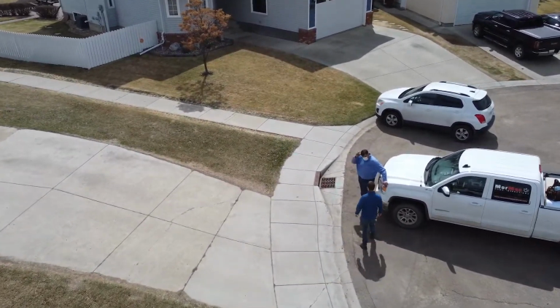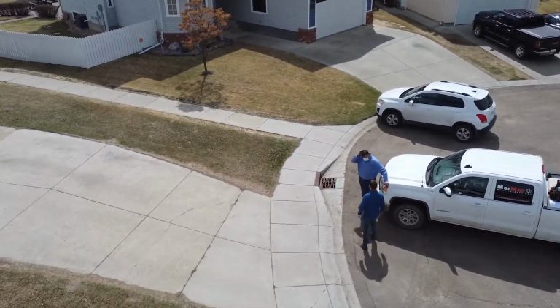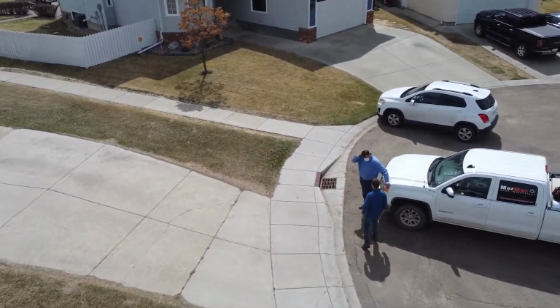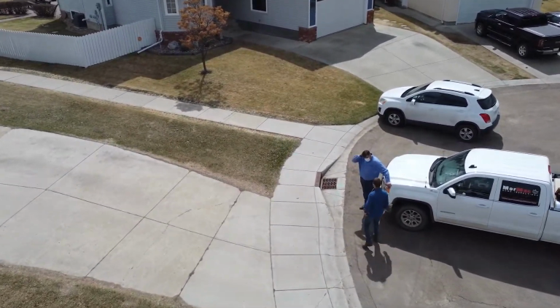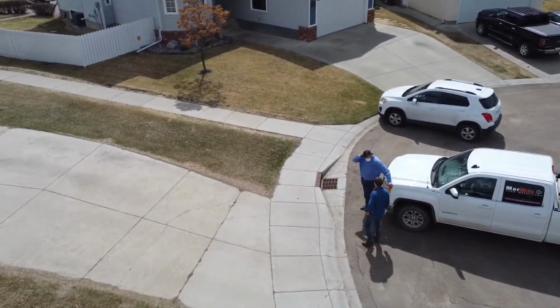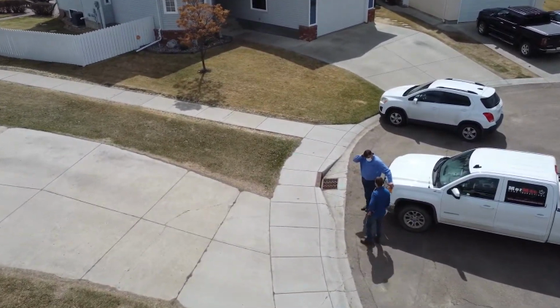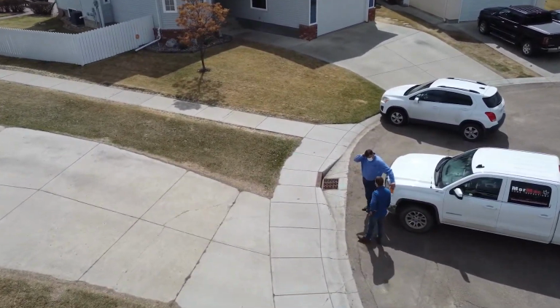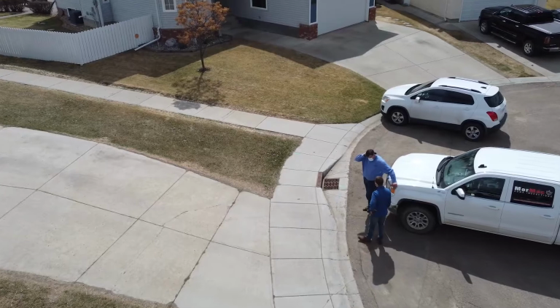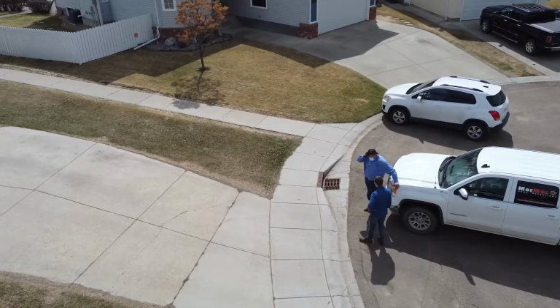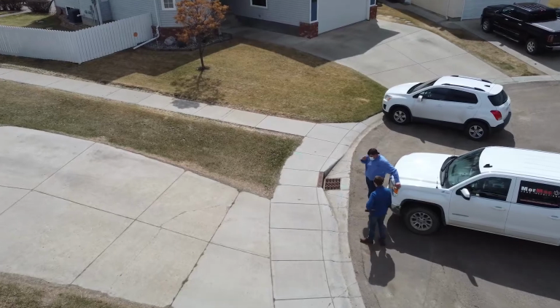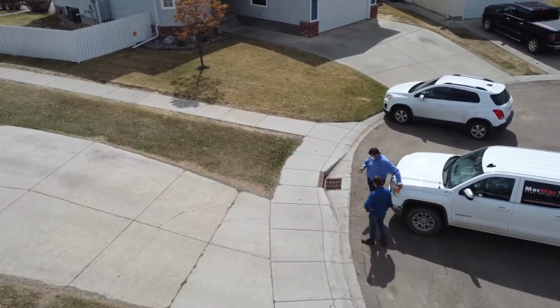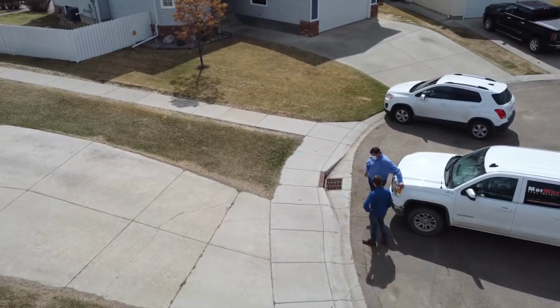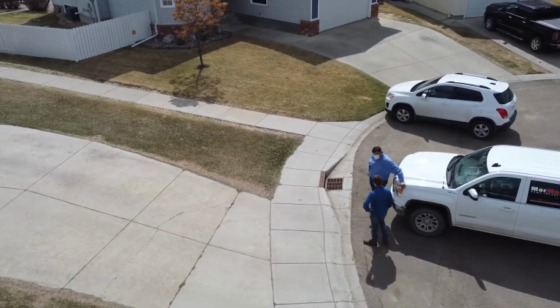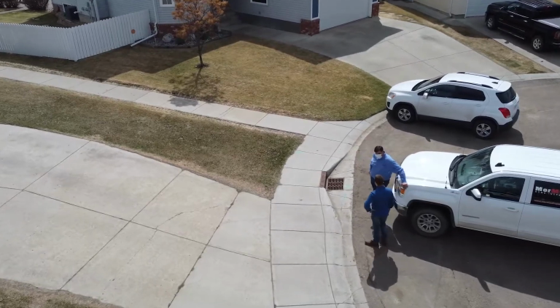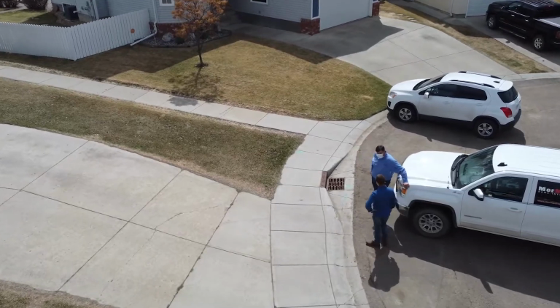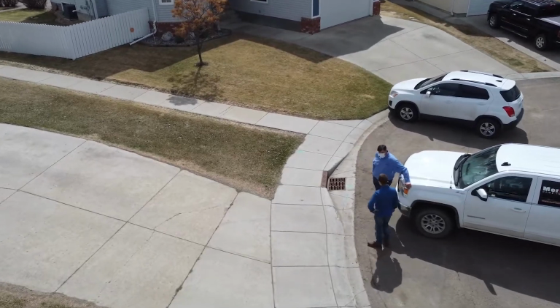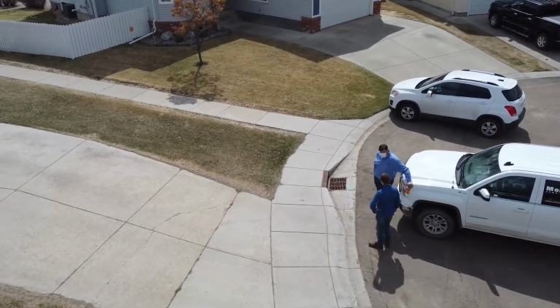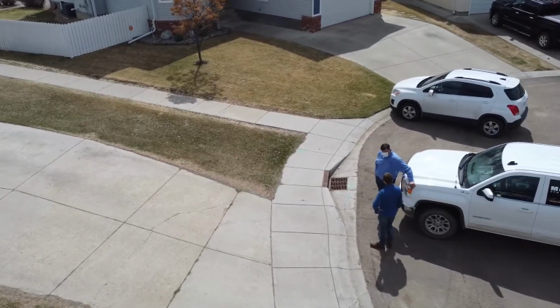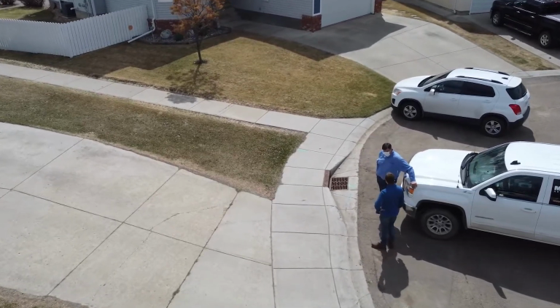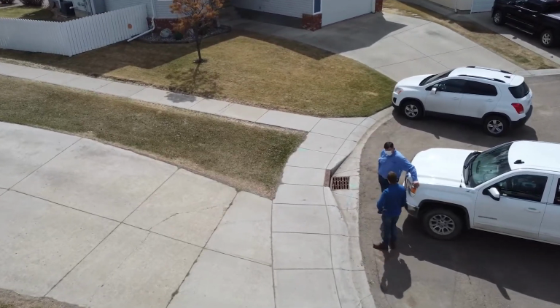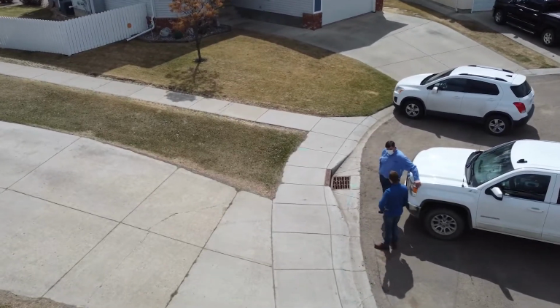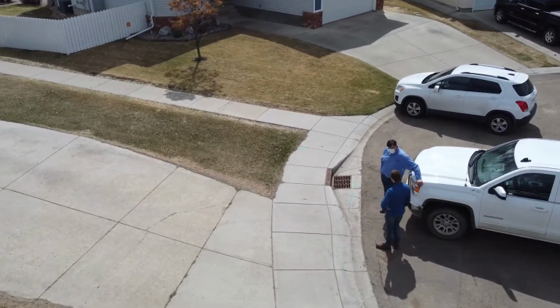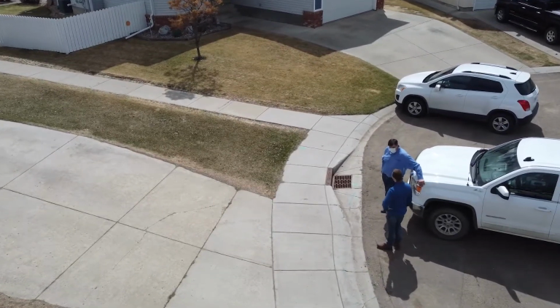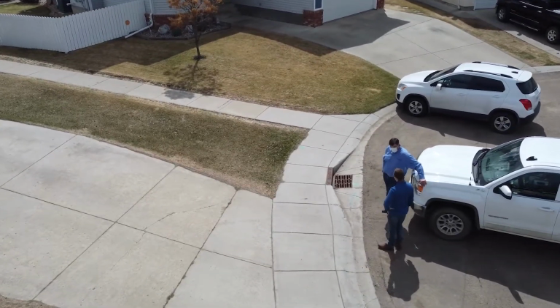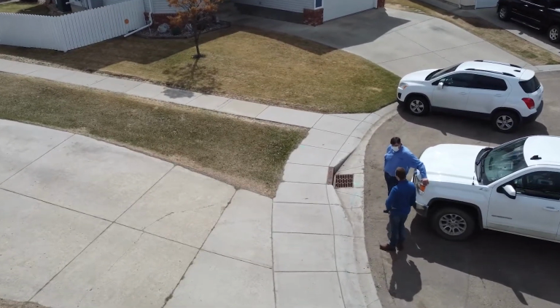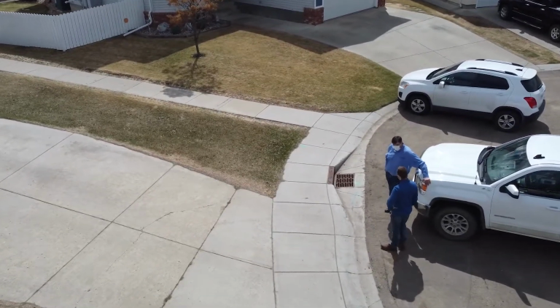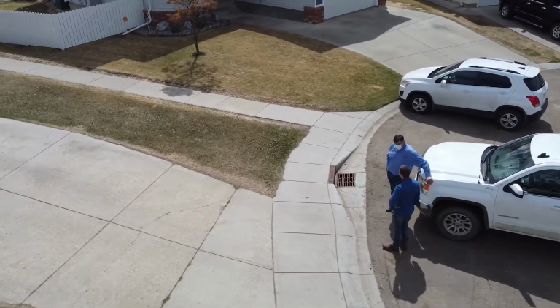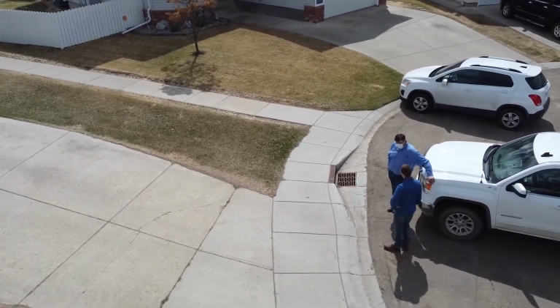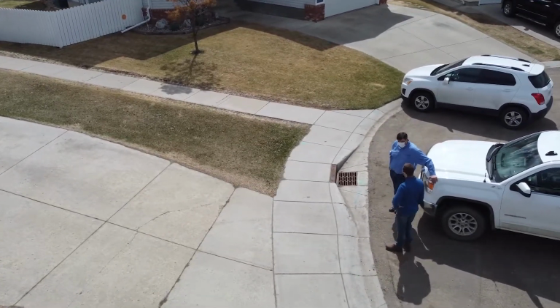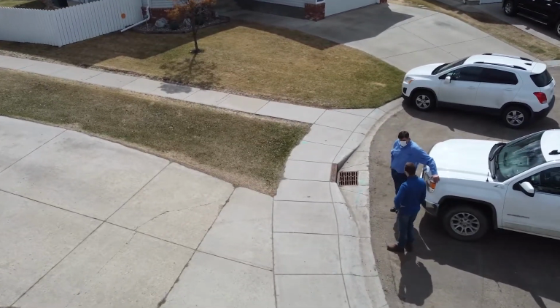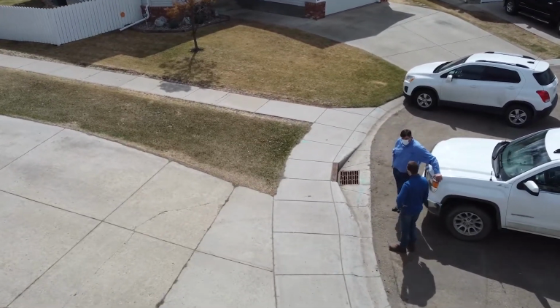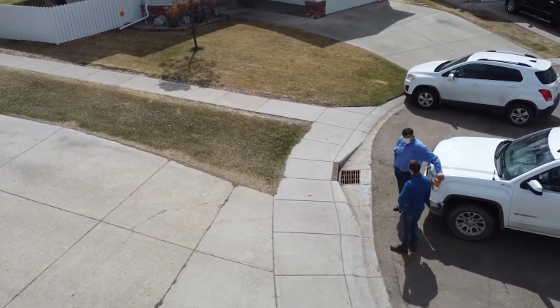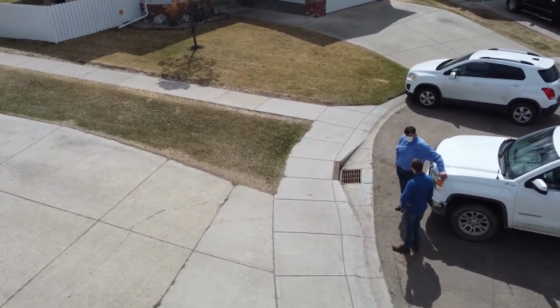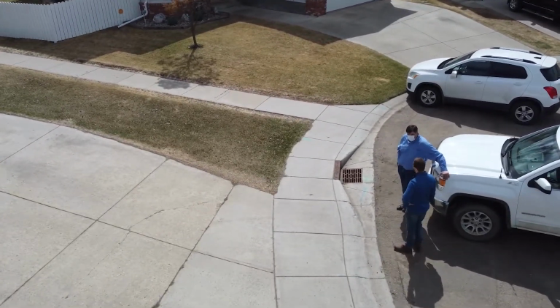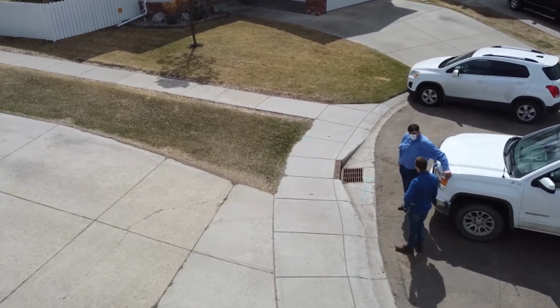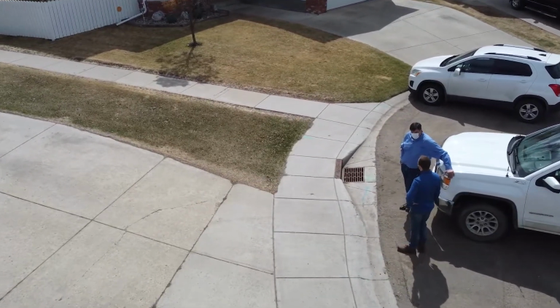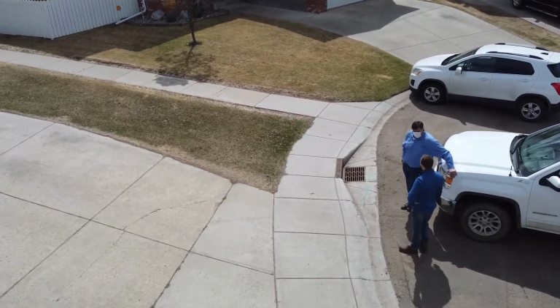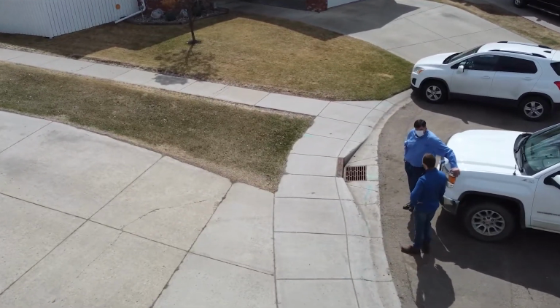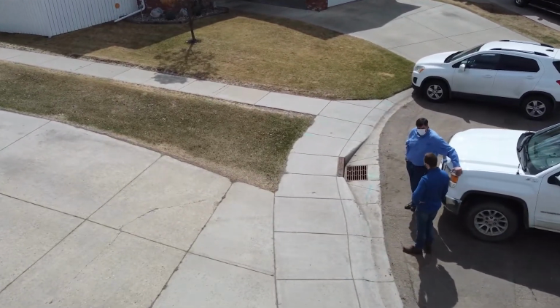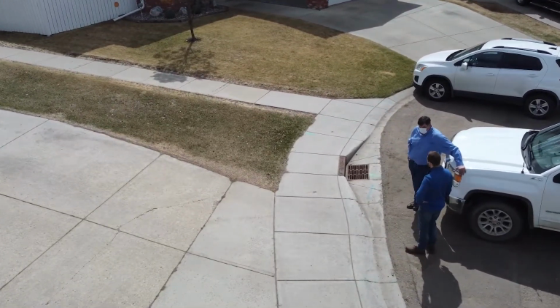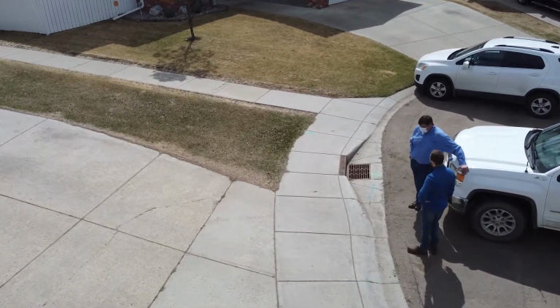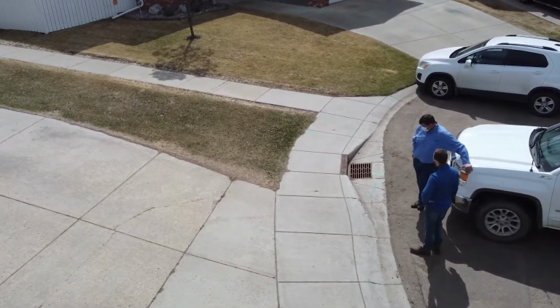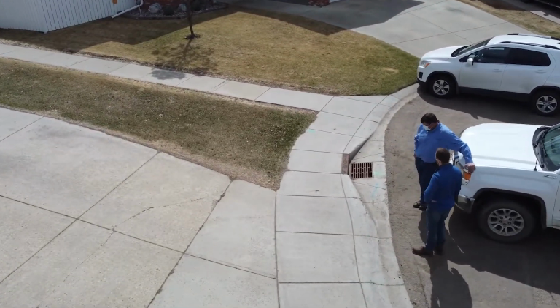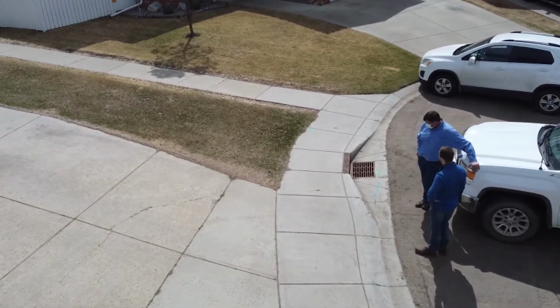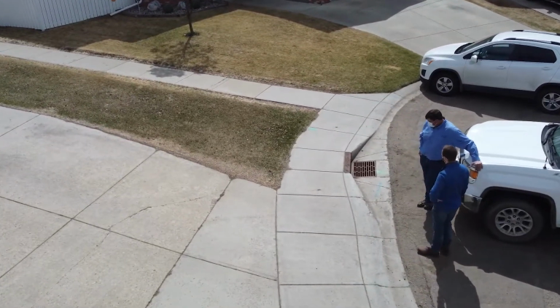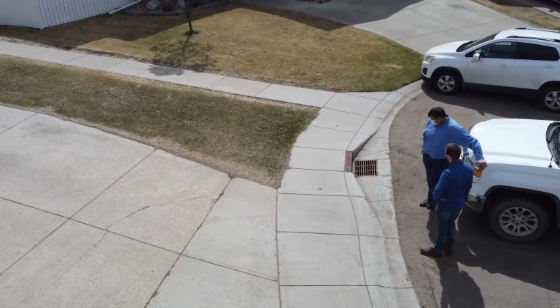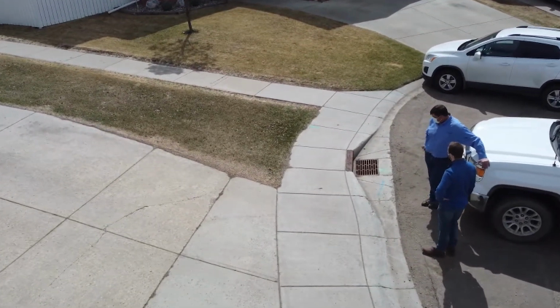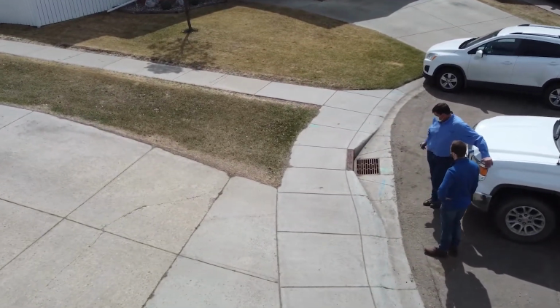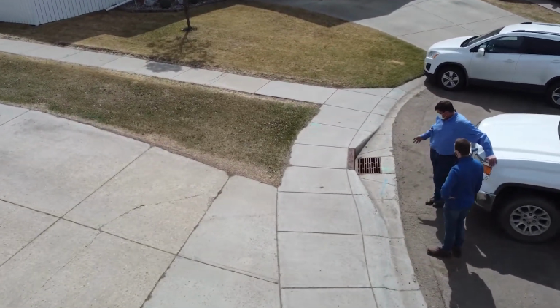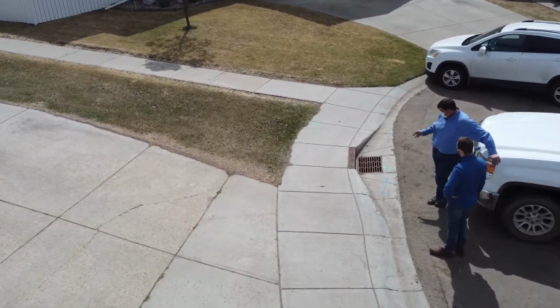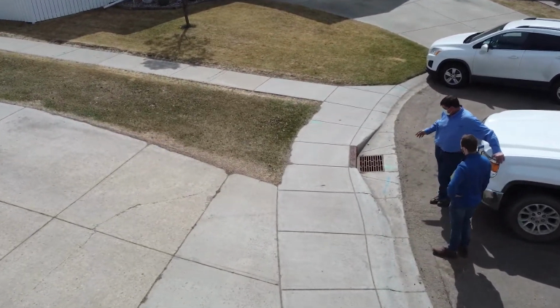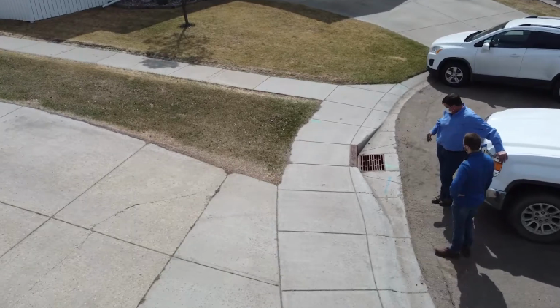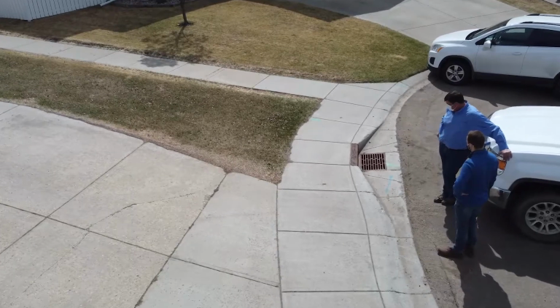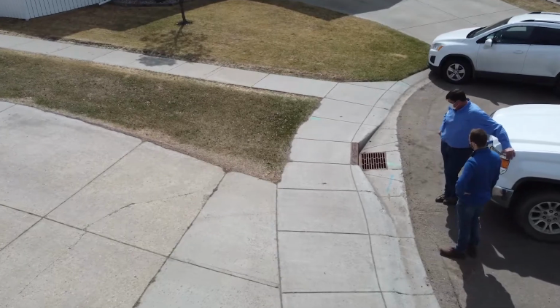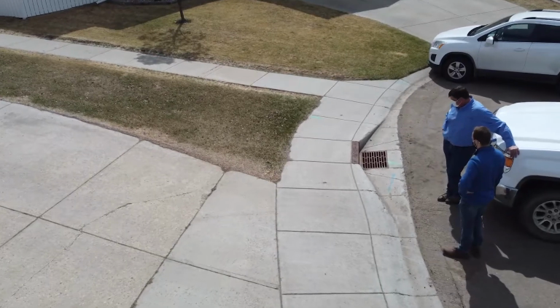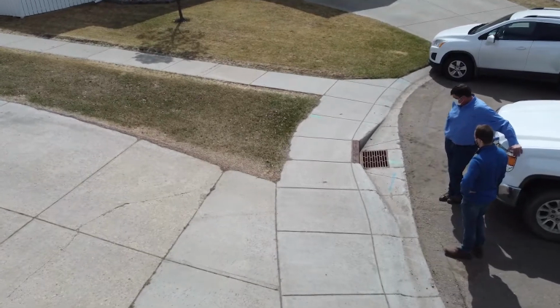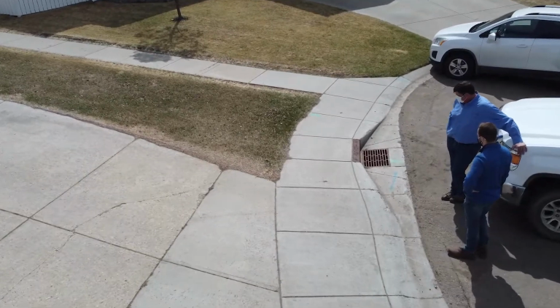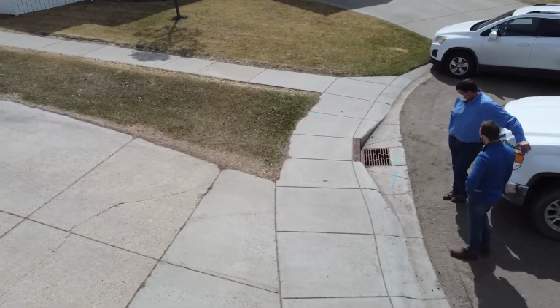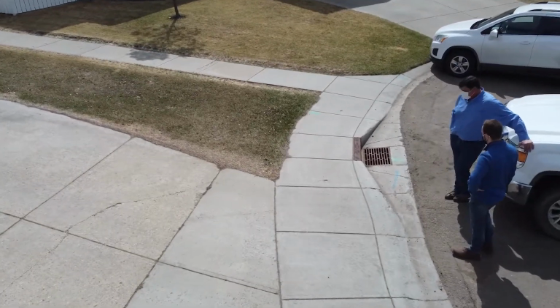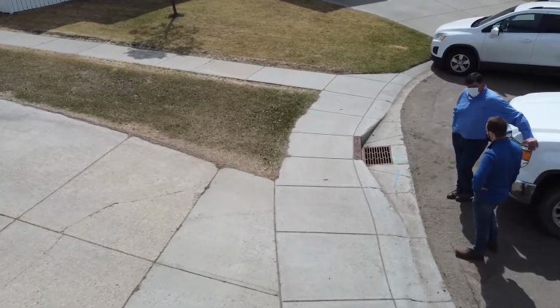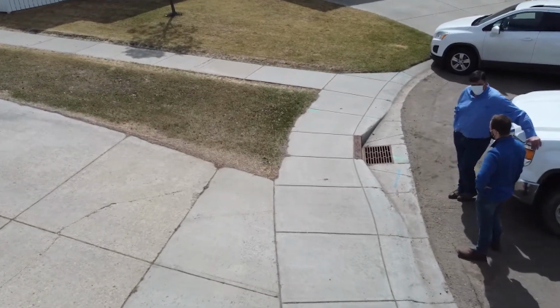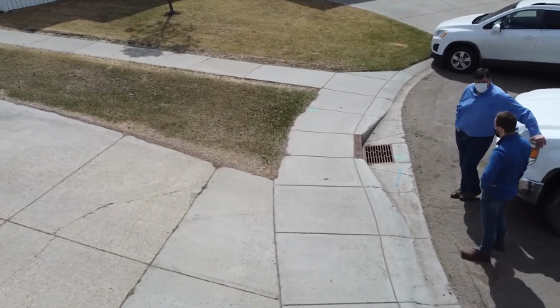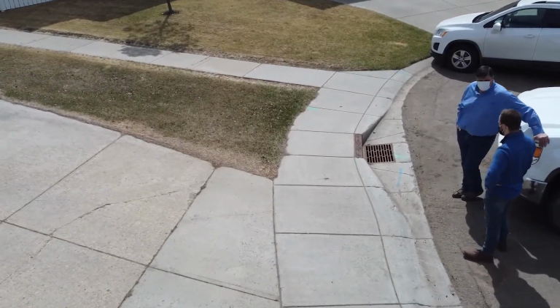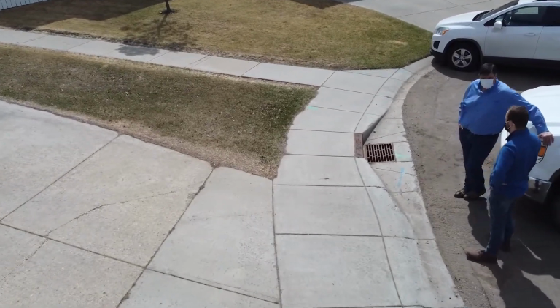I'm here today to share a few tips on how to prevent flooding in your home. With a few simple easy steps we can help prevent a lot of damage and save a lot of money.